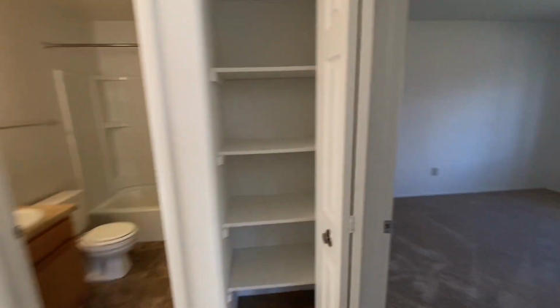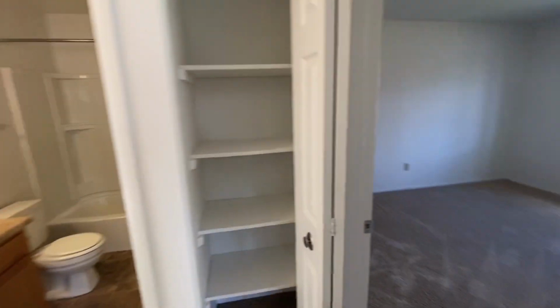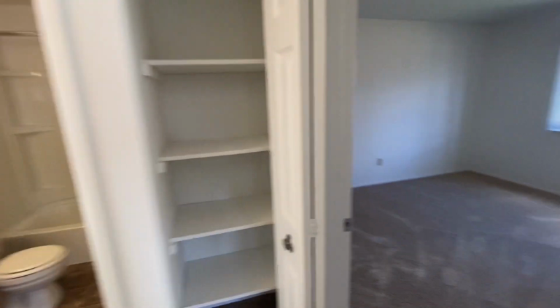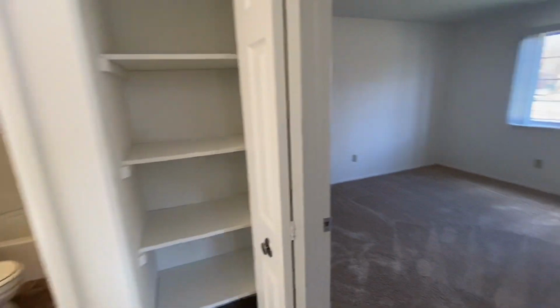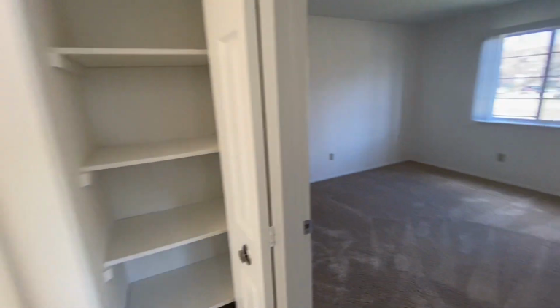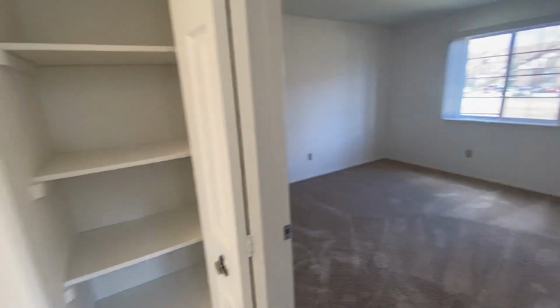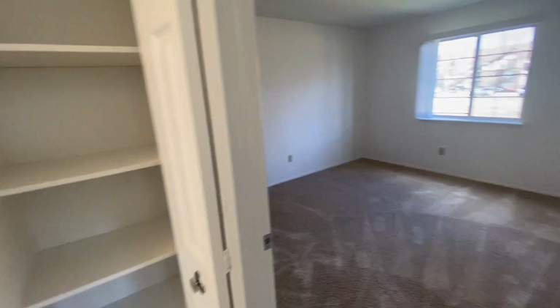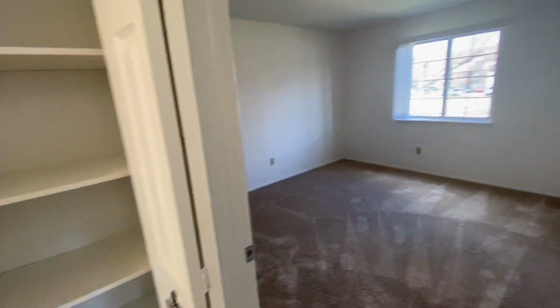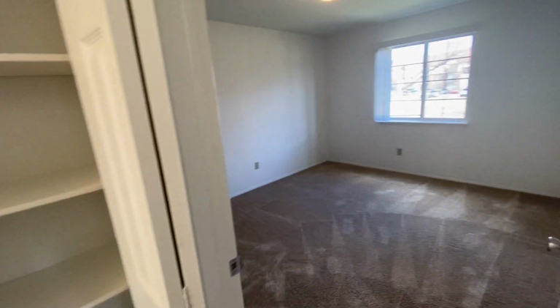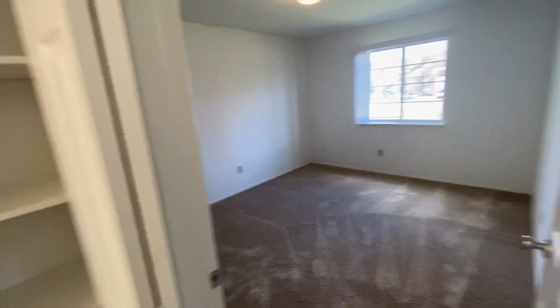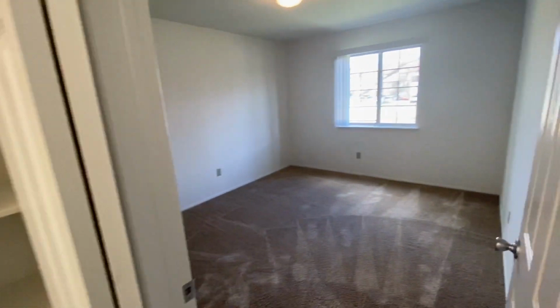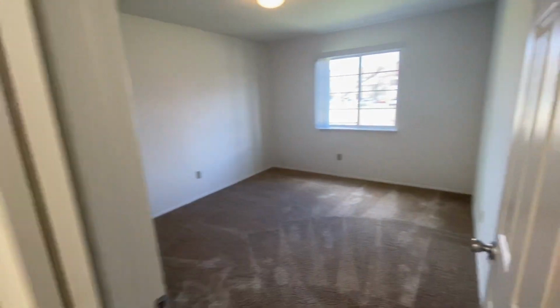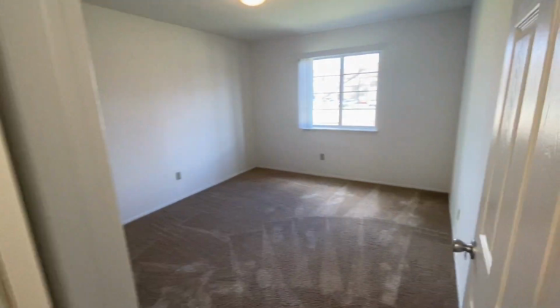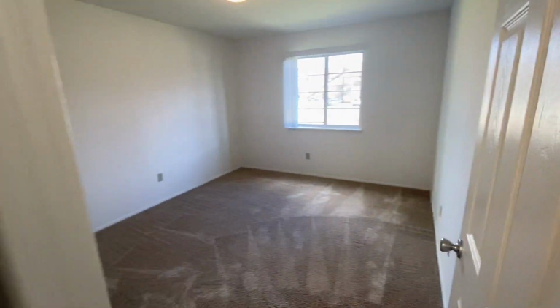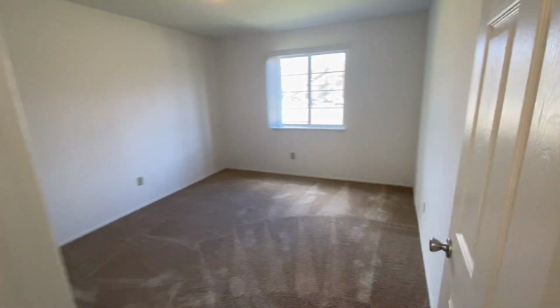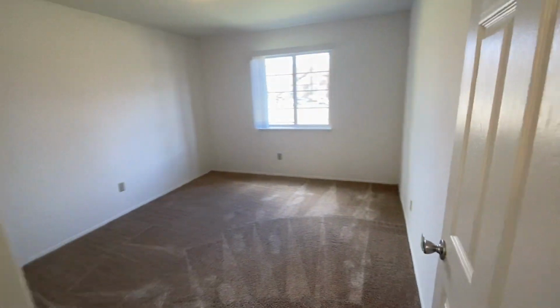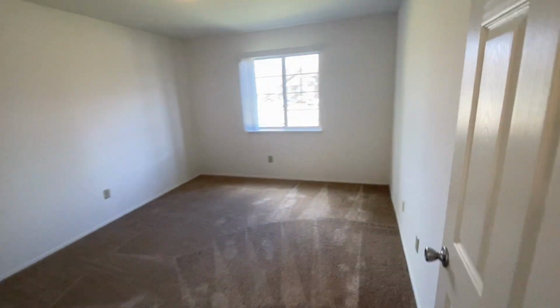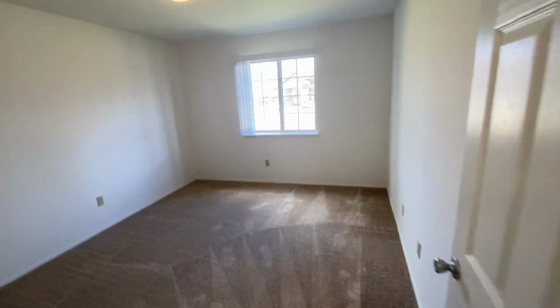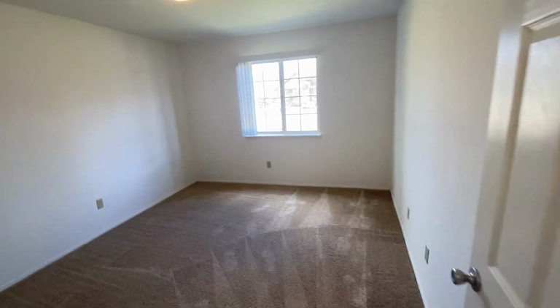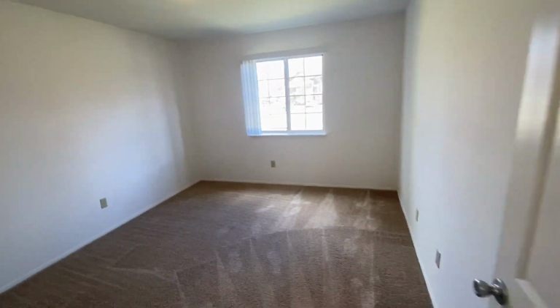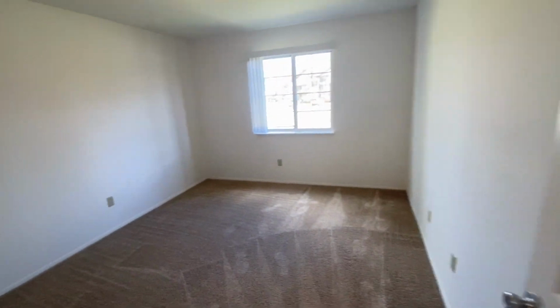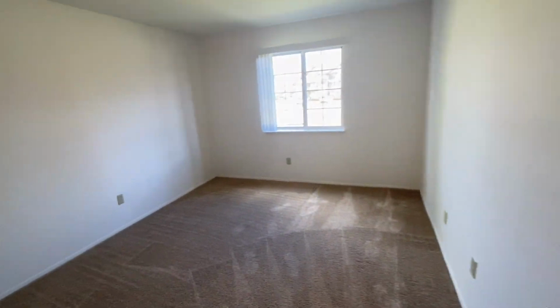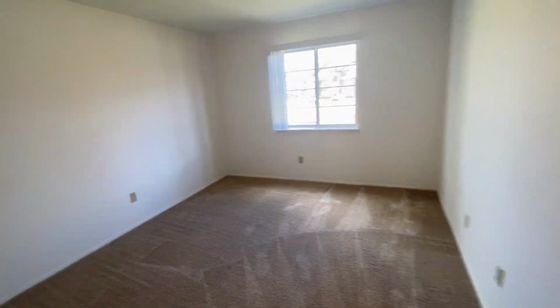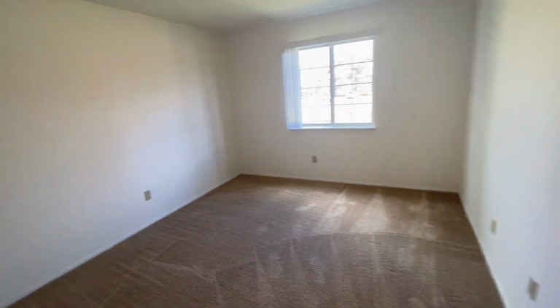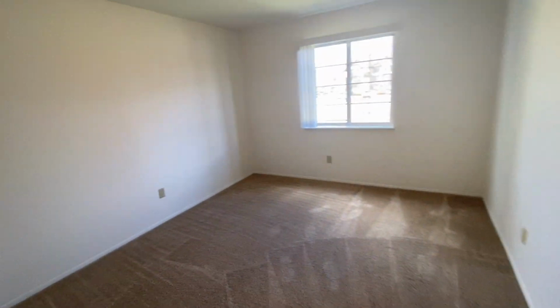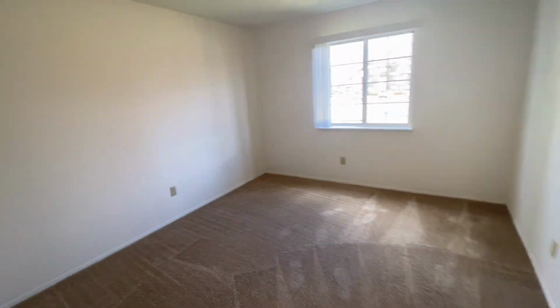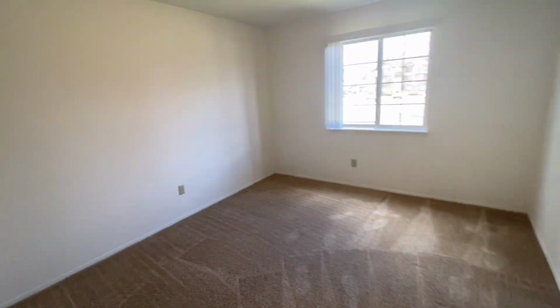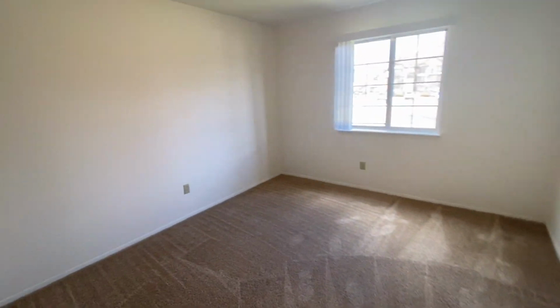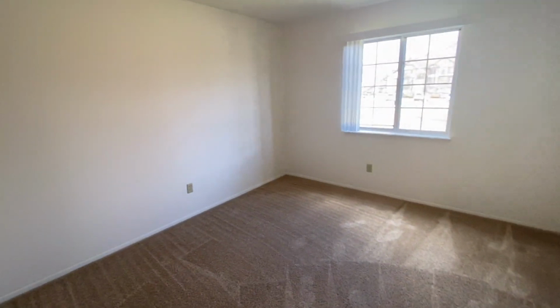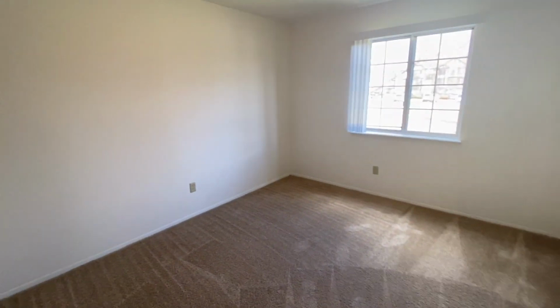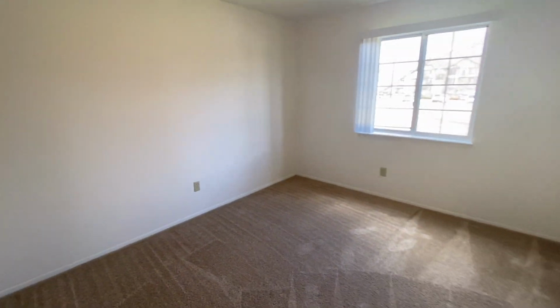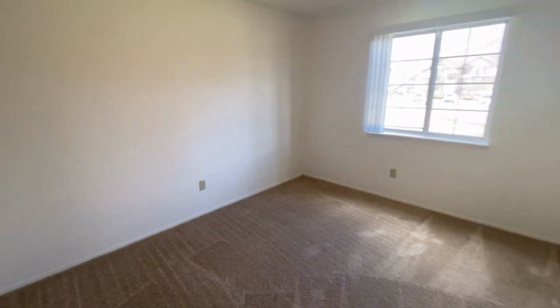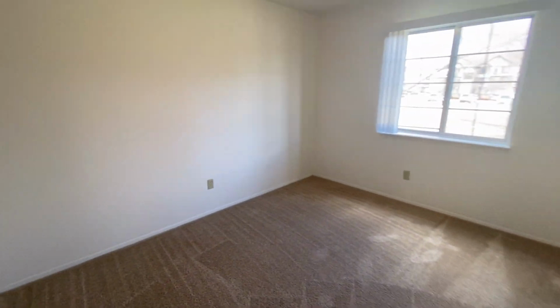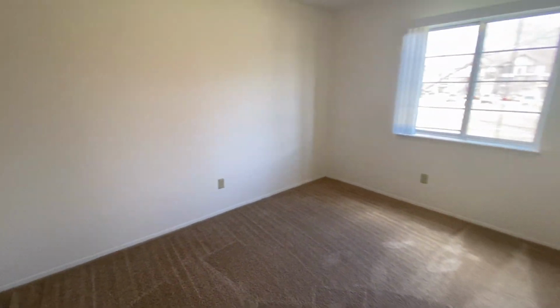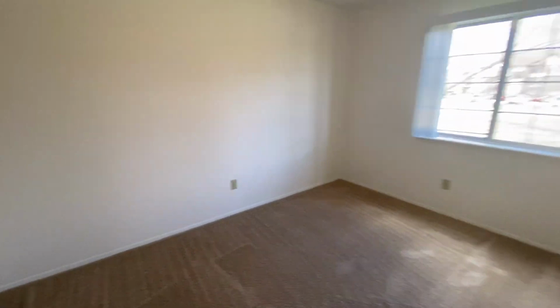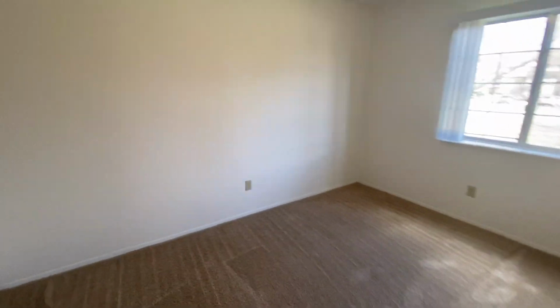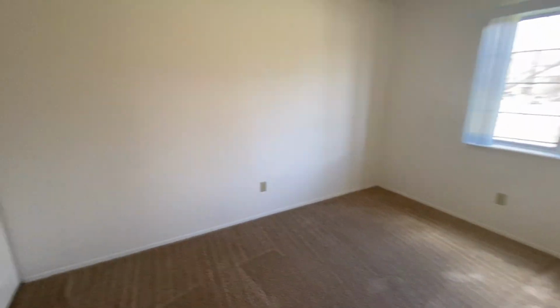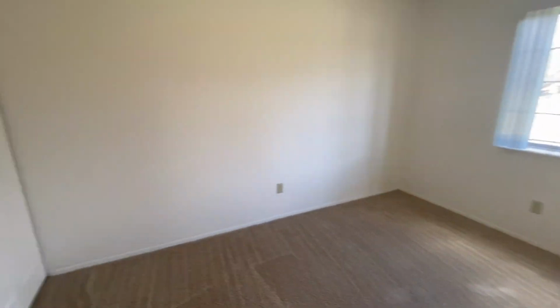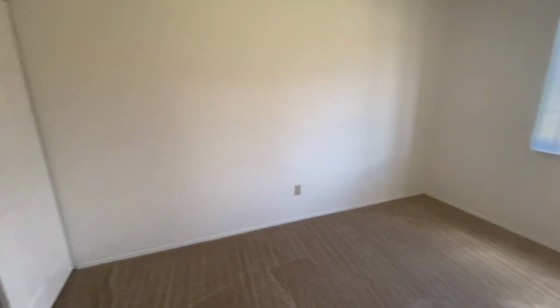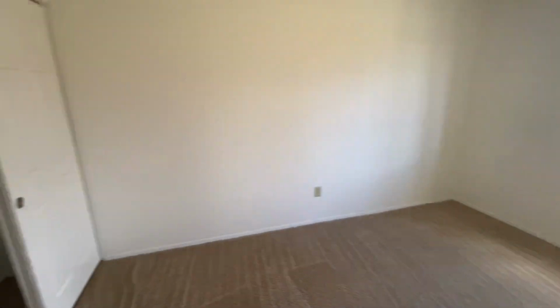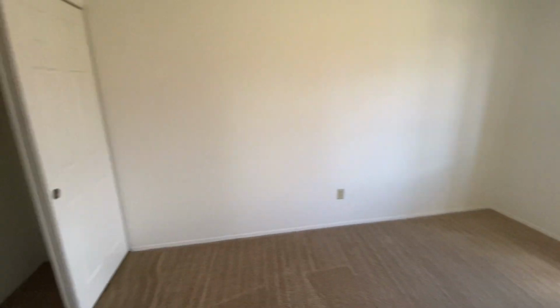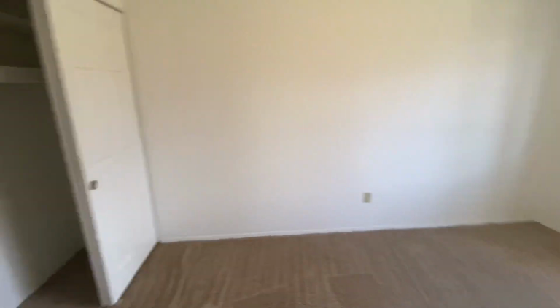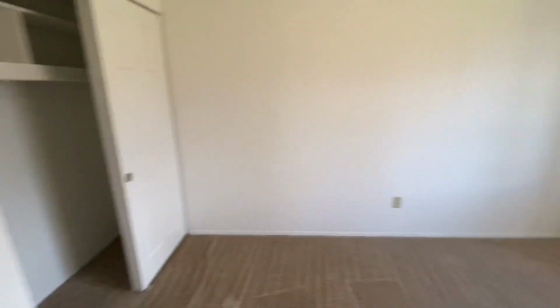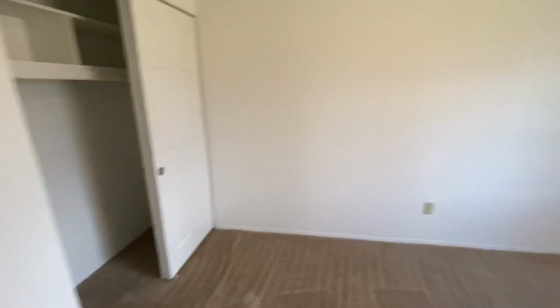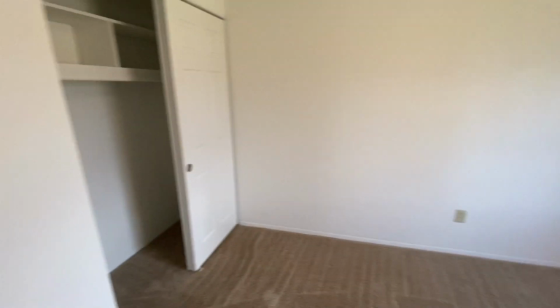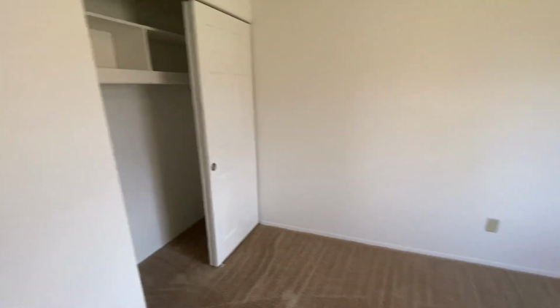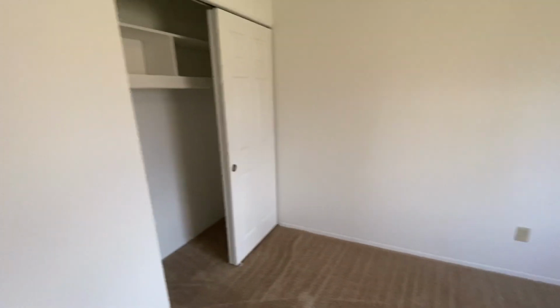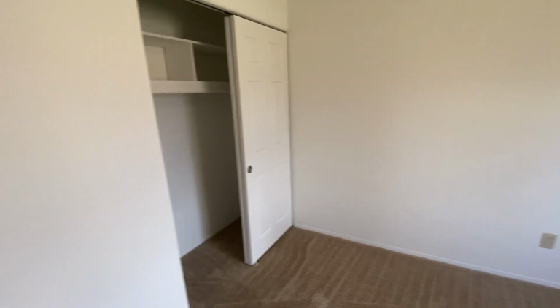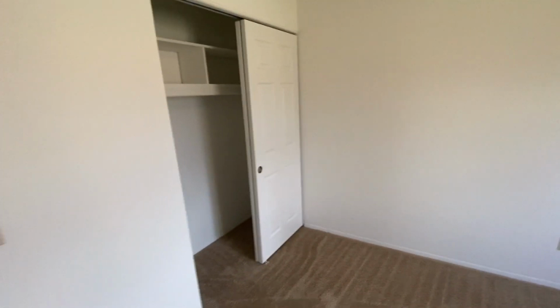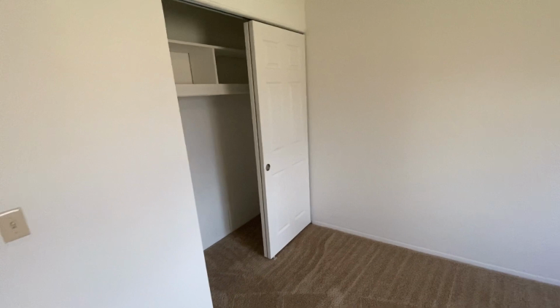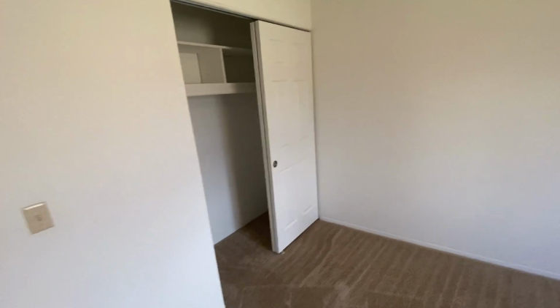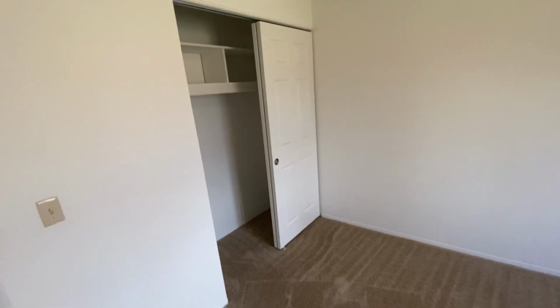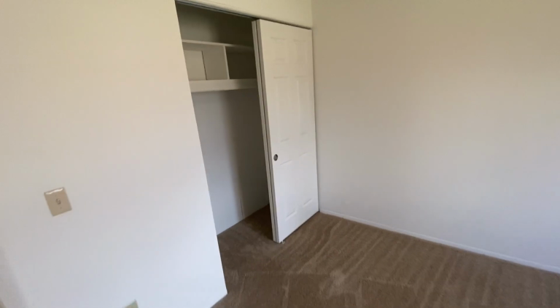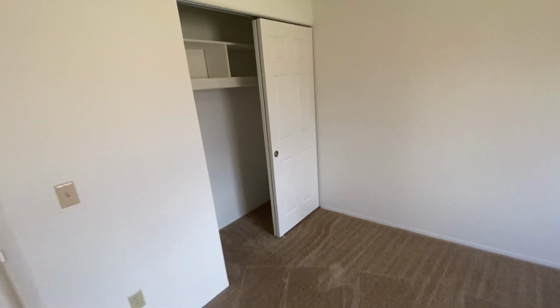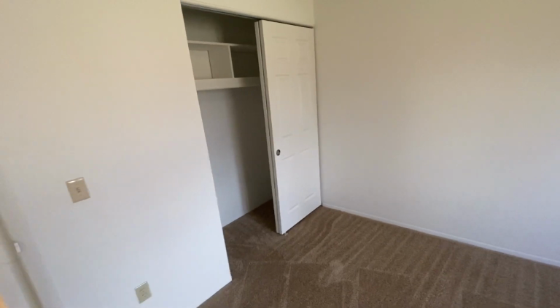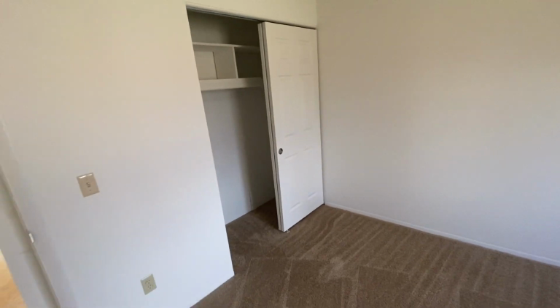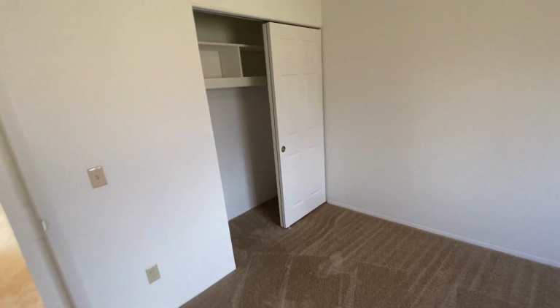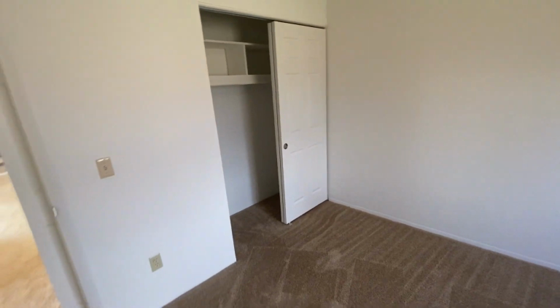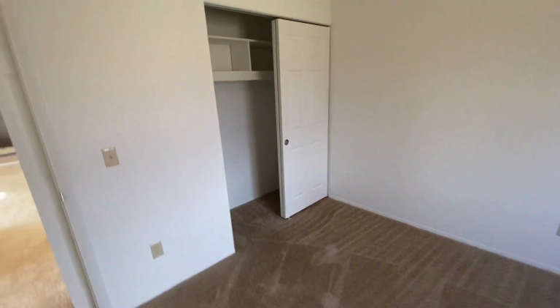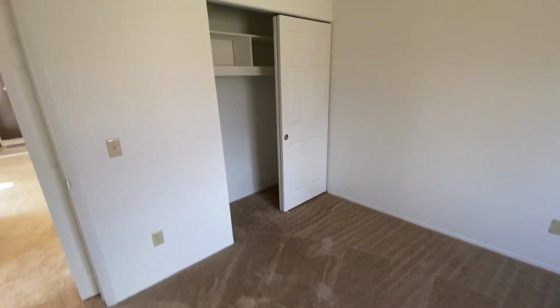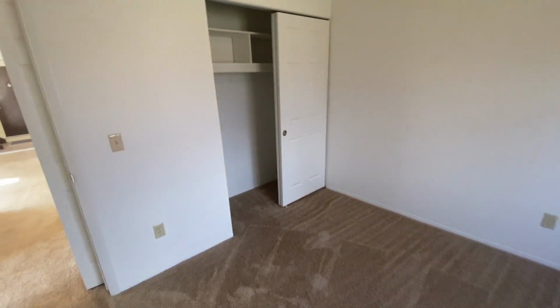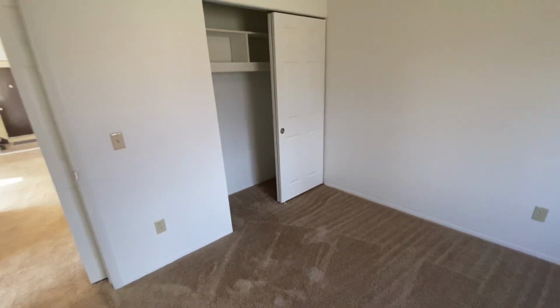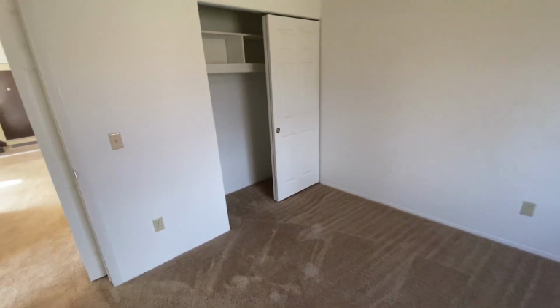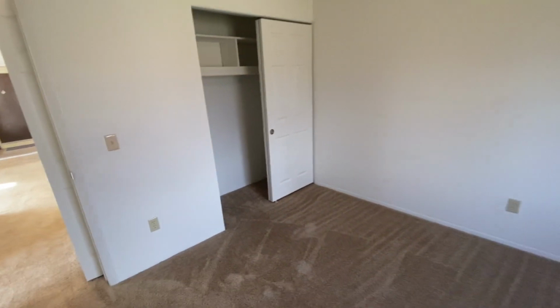Going into the second bedroom, again we have a window. As I turn around, we see our storage closet.